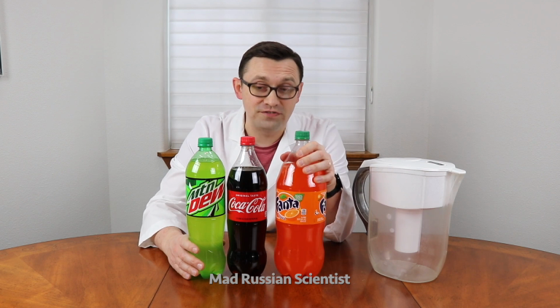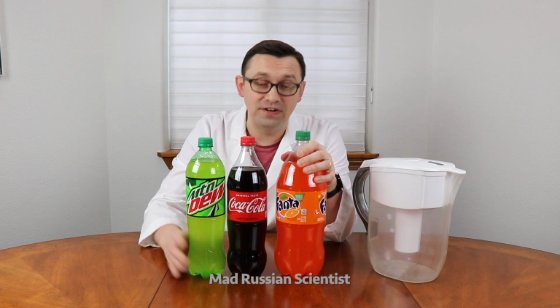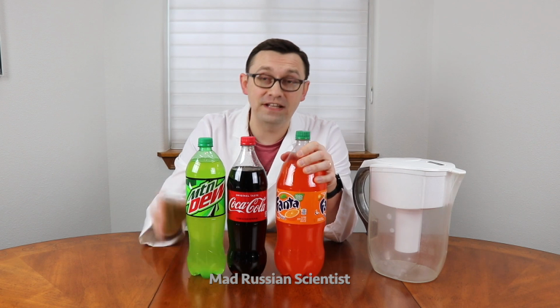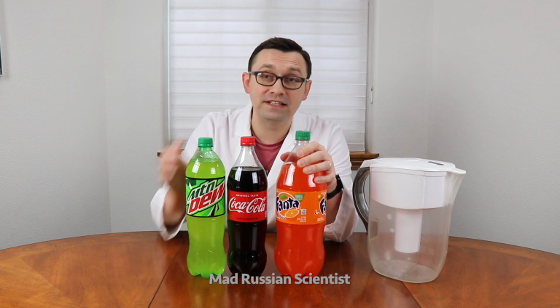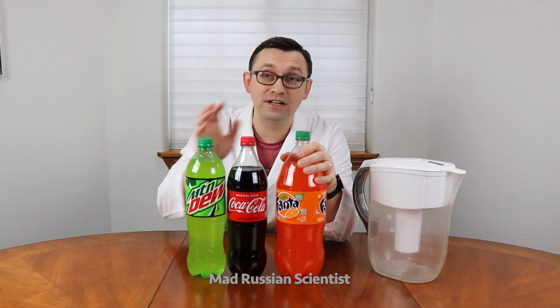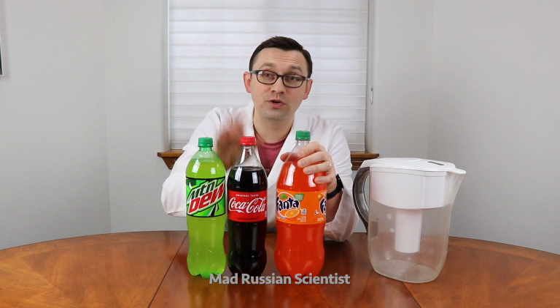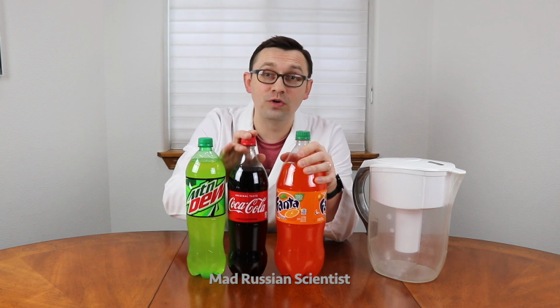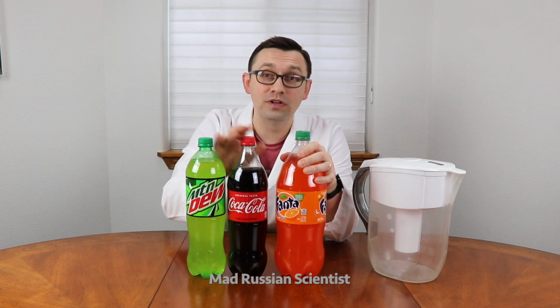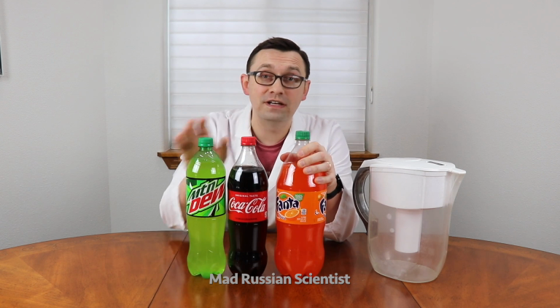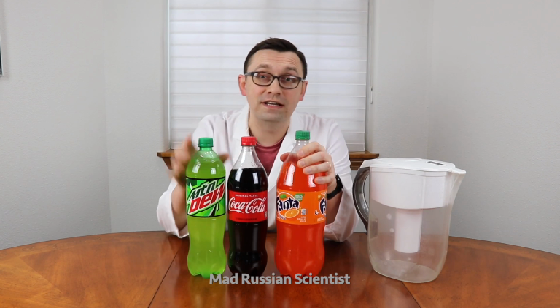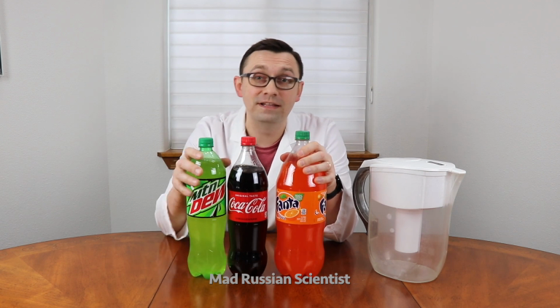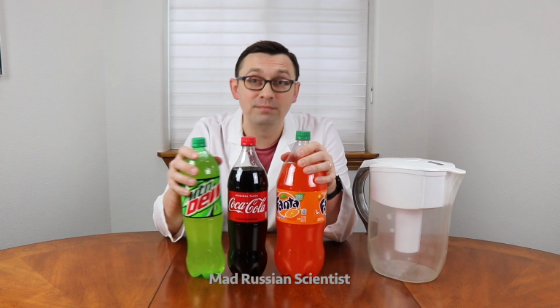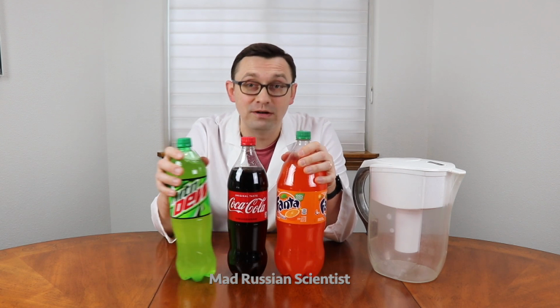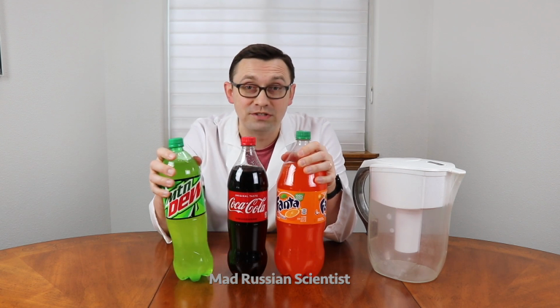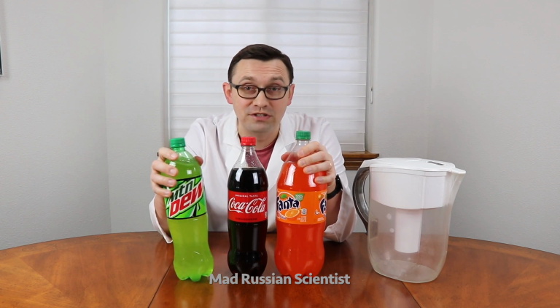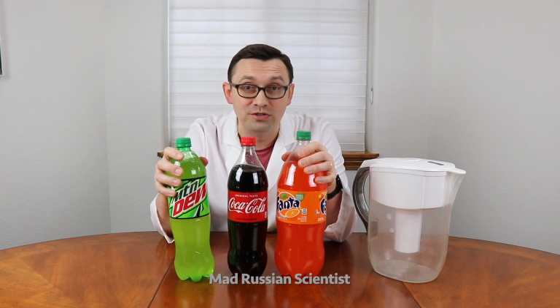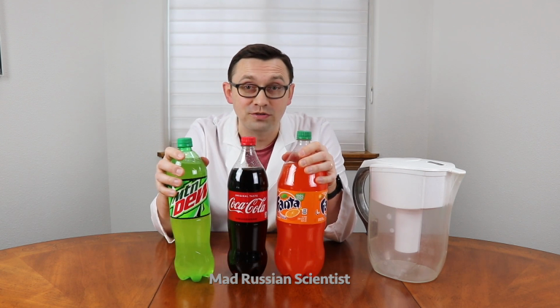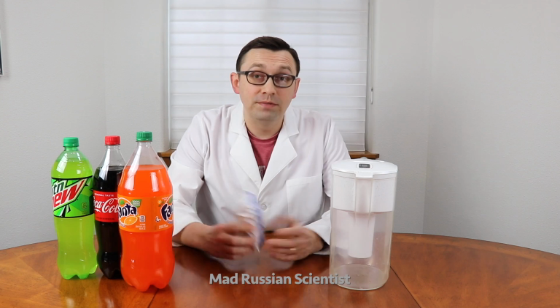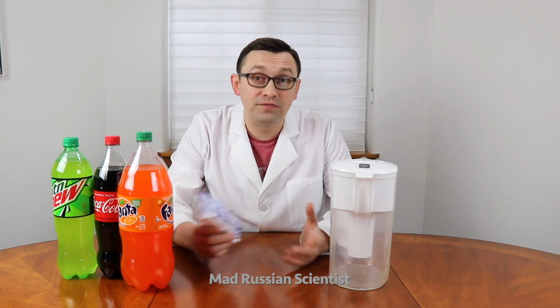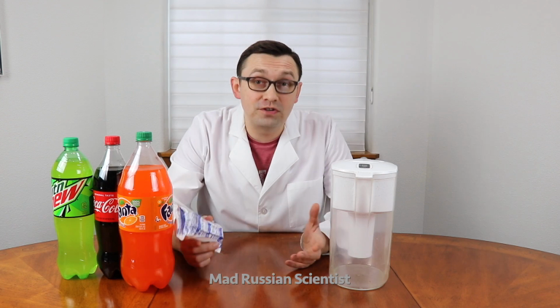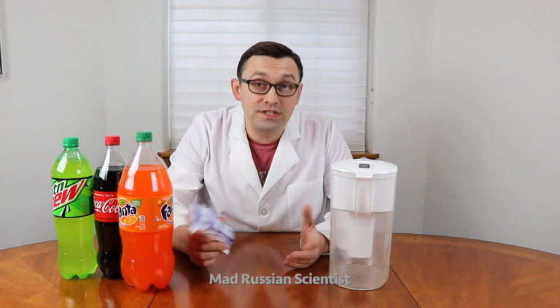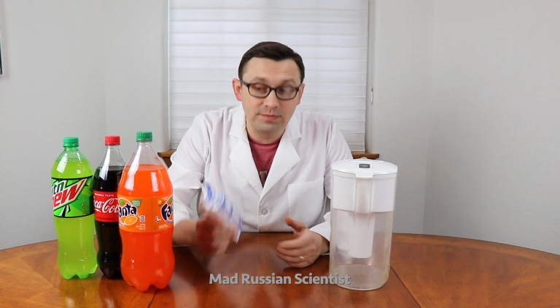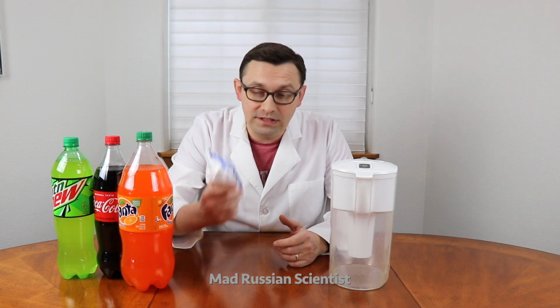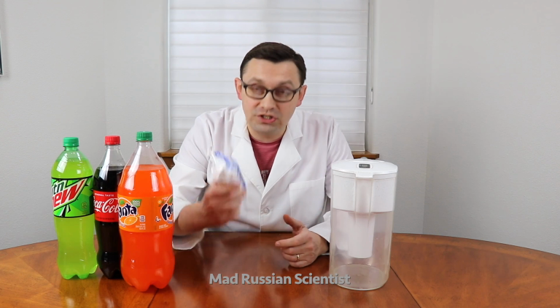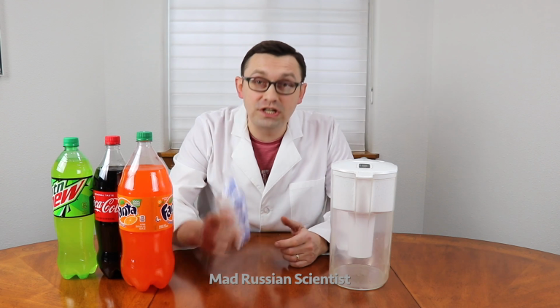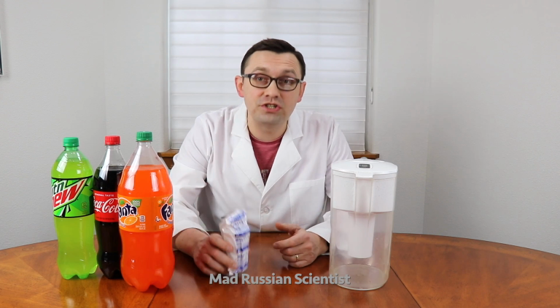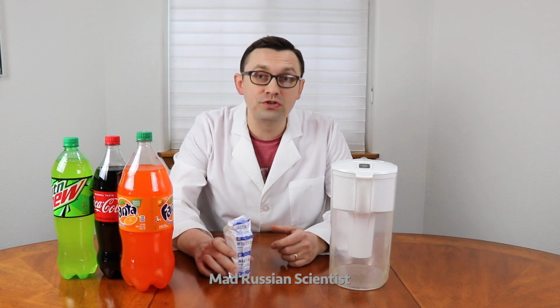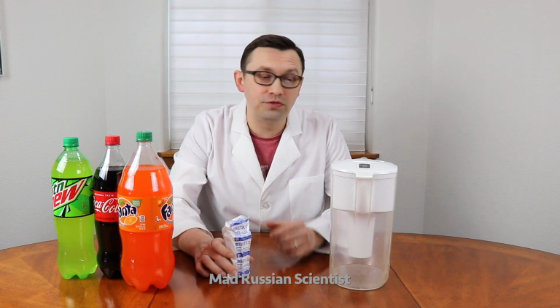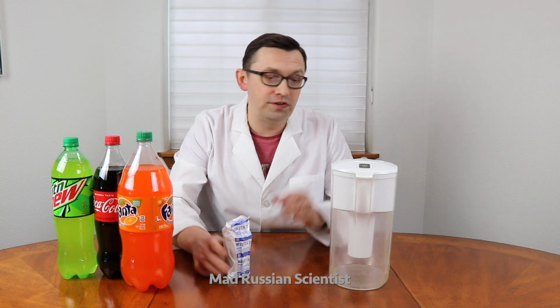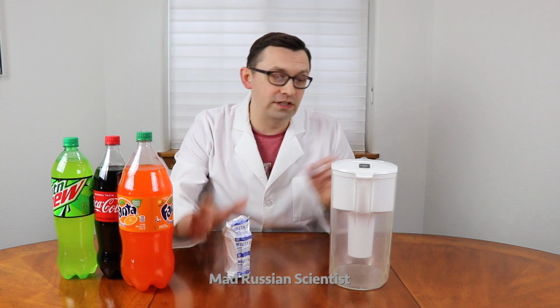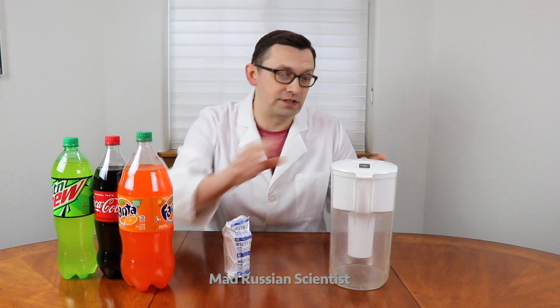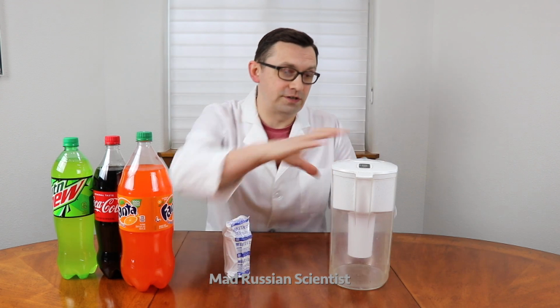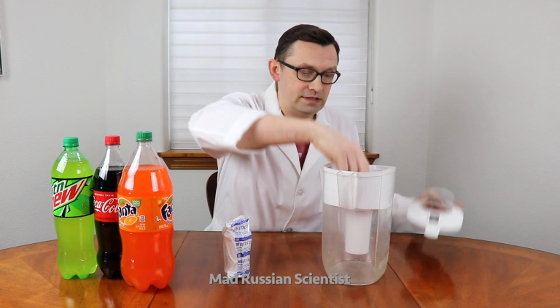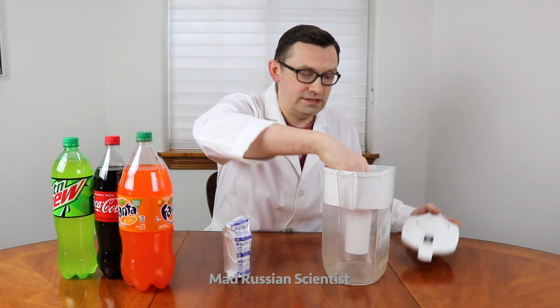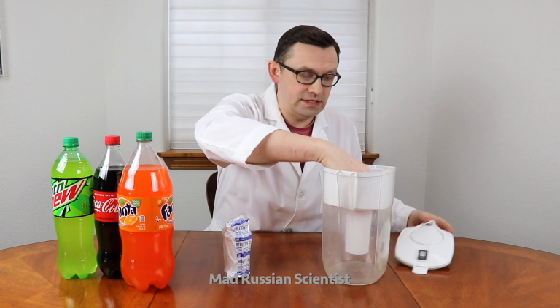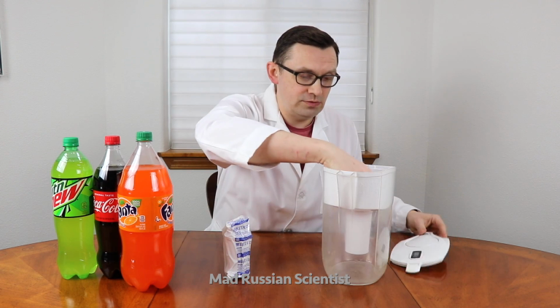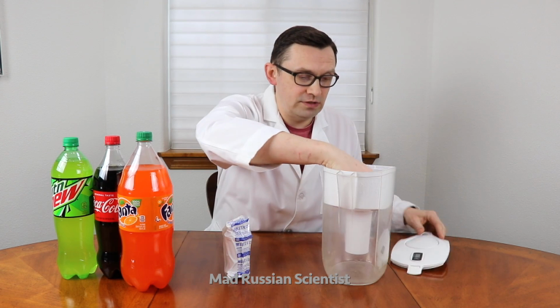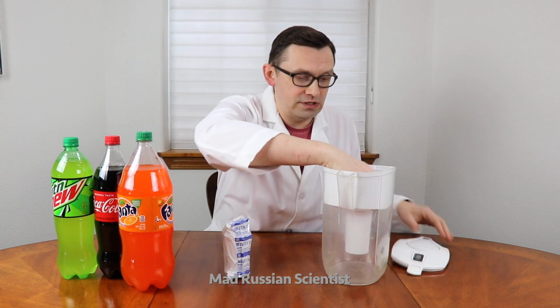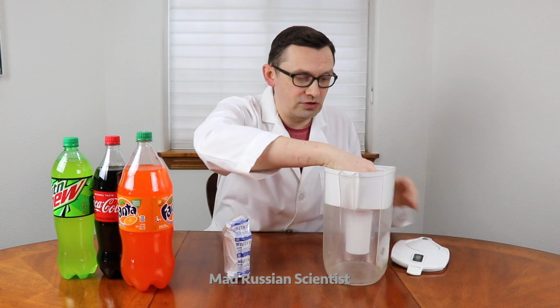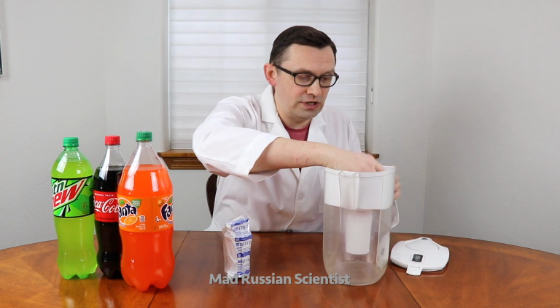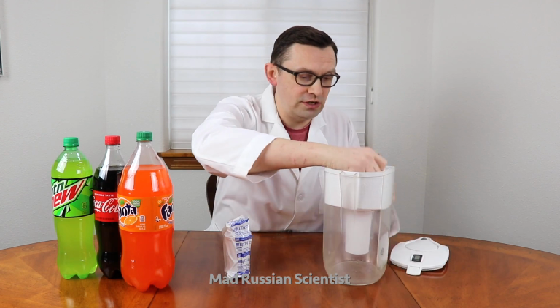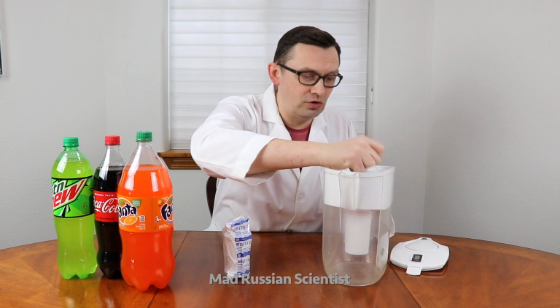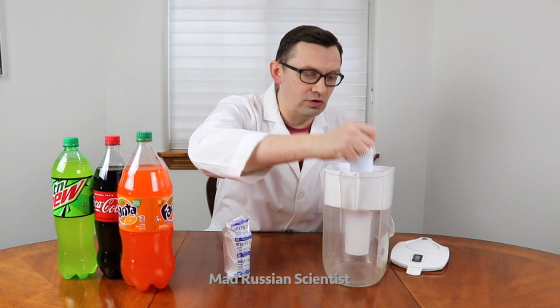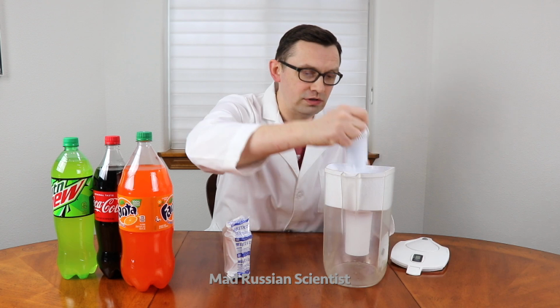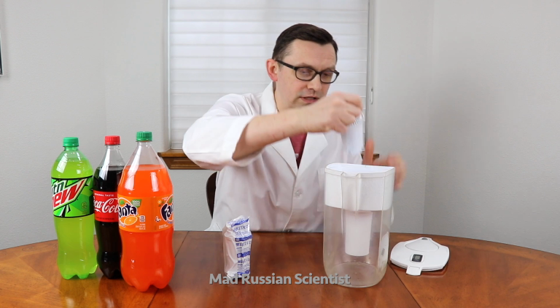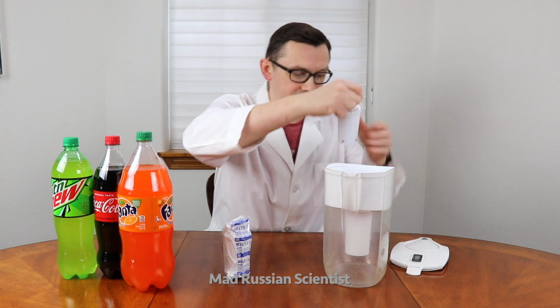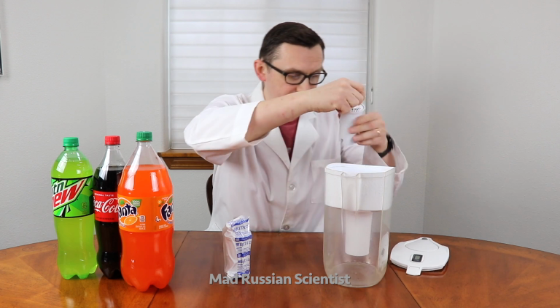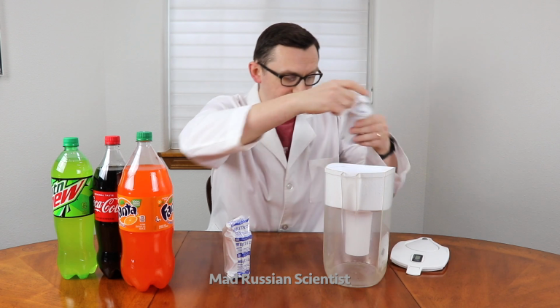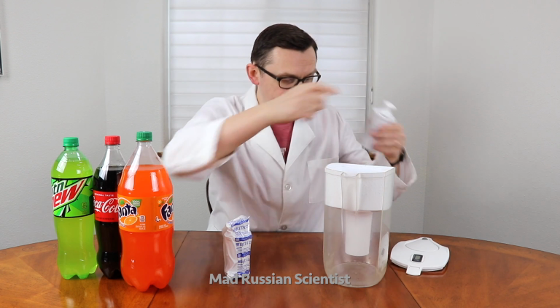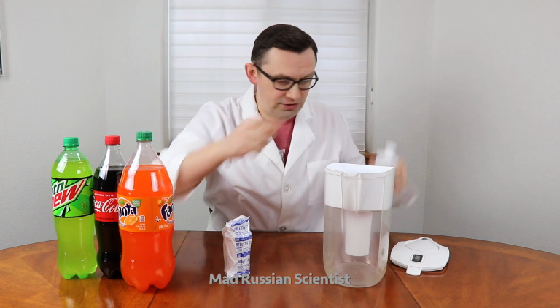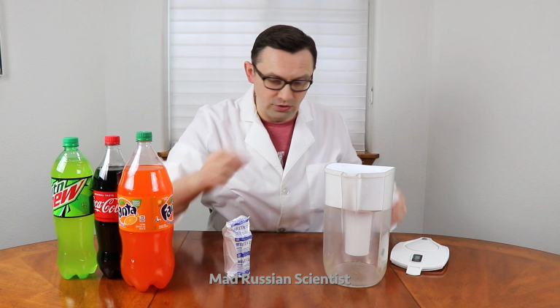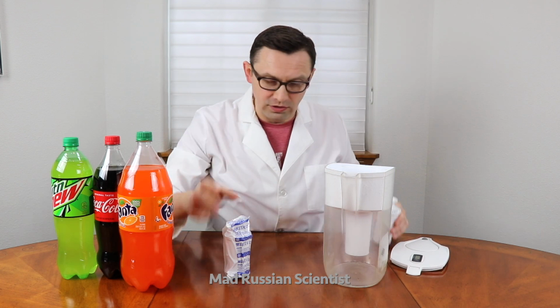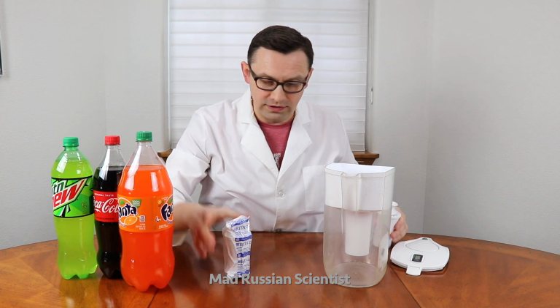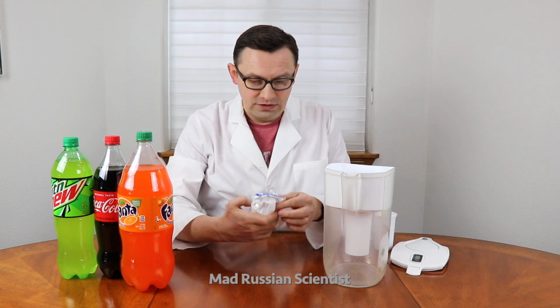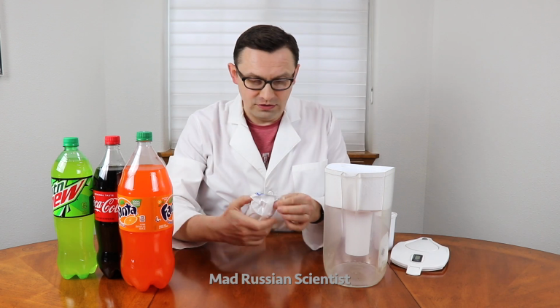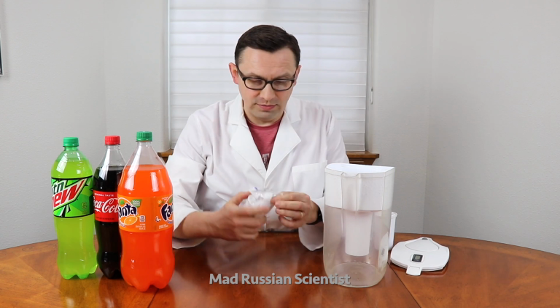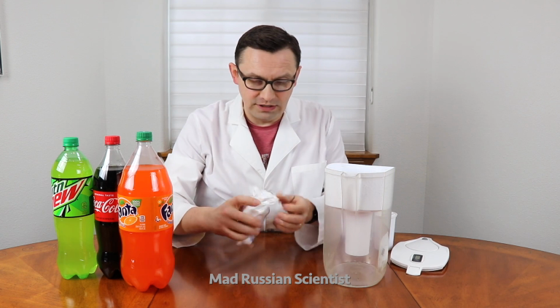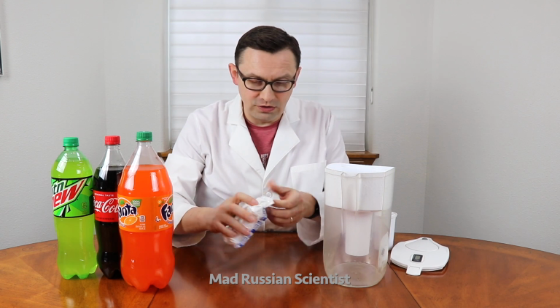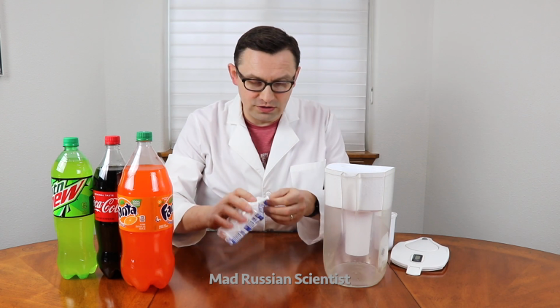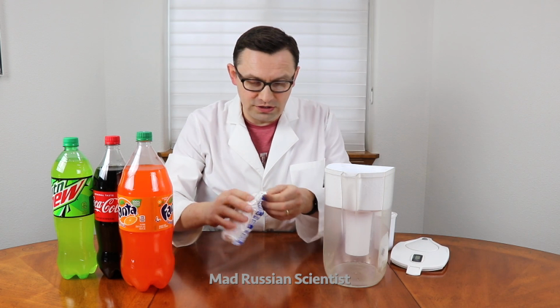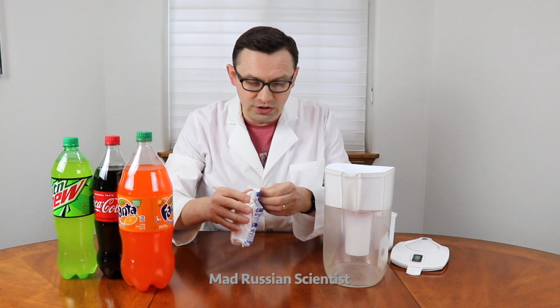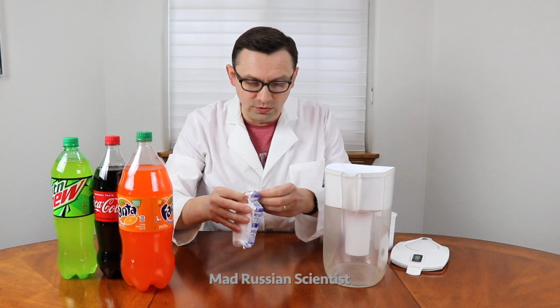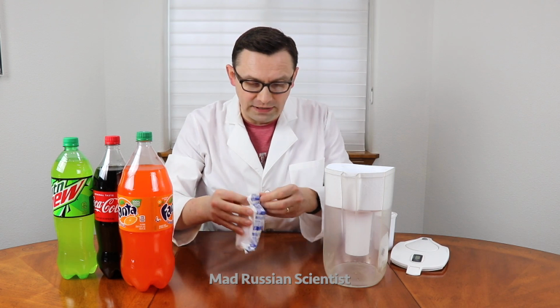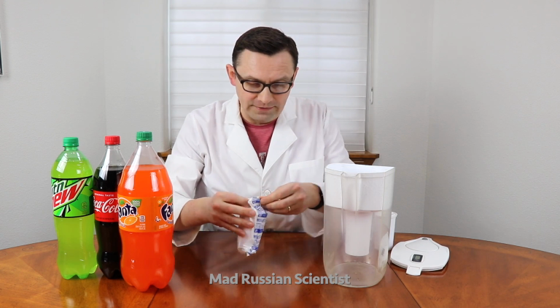Fanta, Cola, and Mountain Dew. But first I'm gonna change to a new filter, because this one is already old, like a month old. So I'm gonna use the new one.